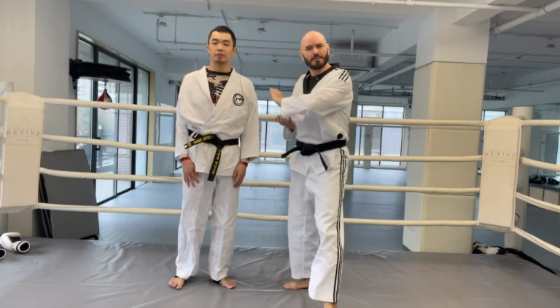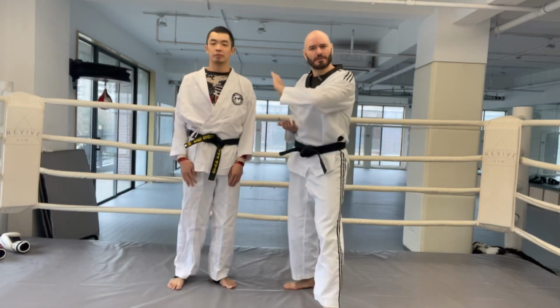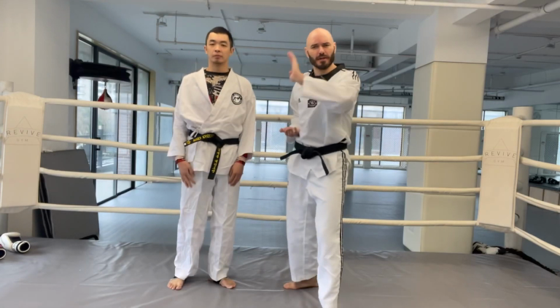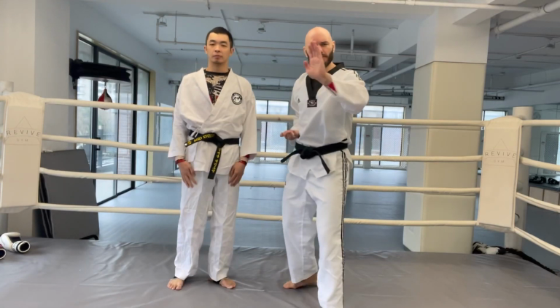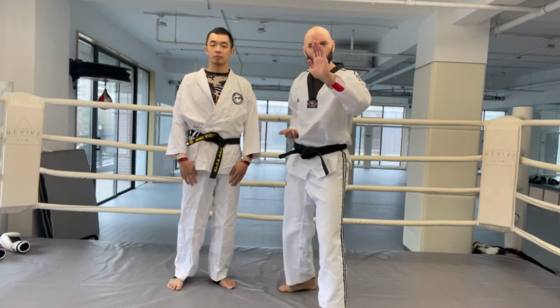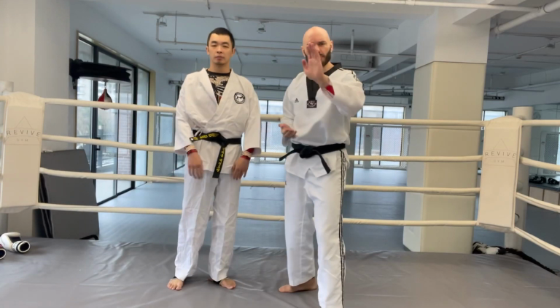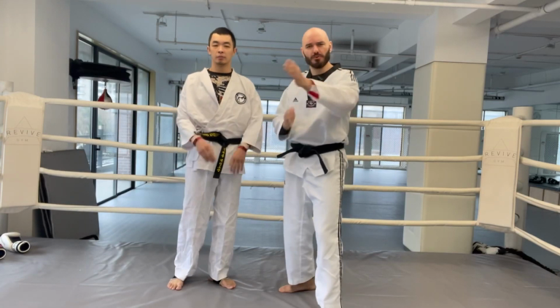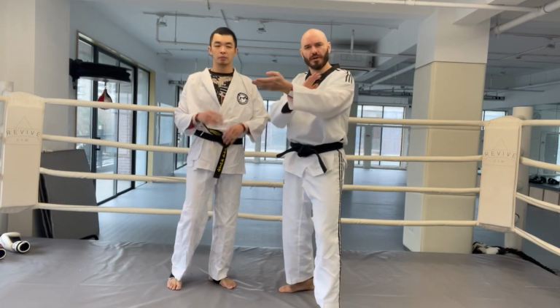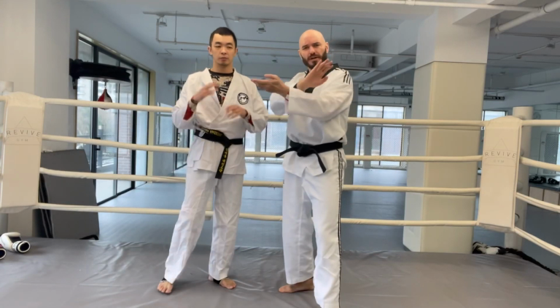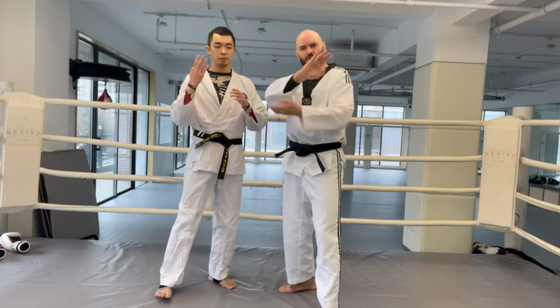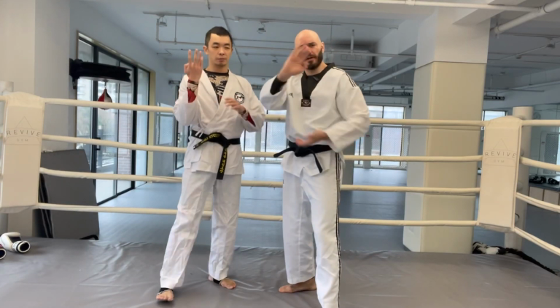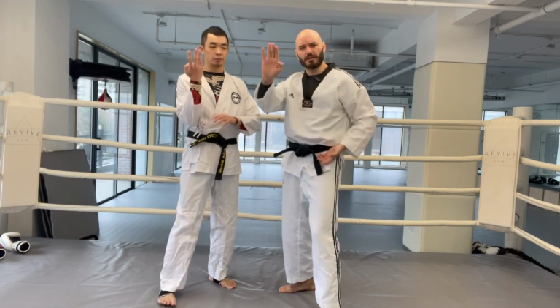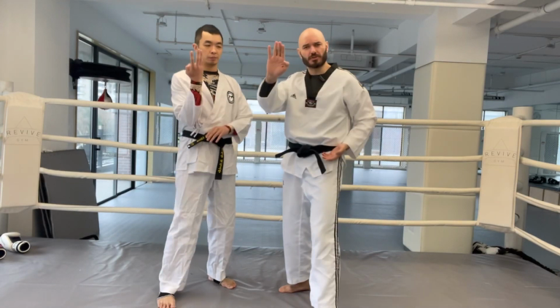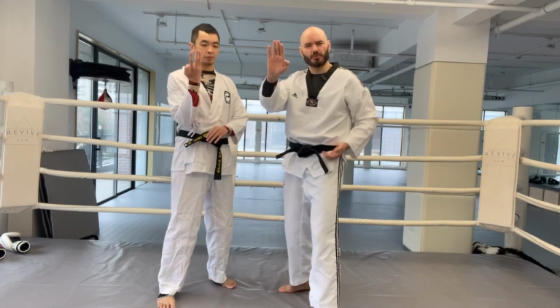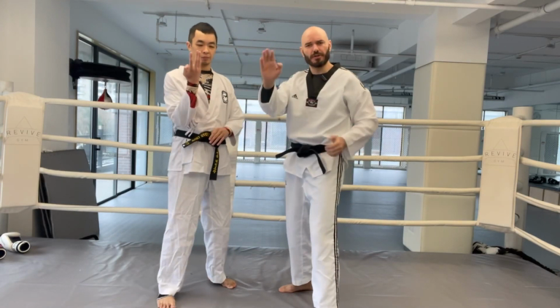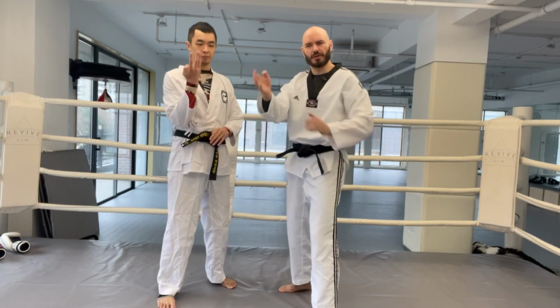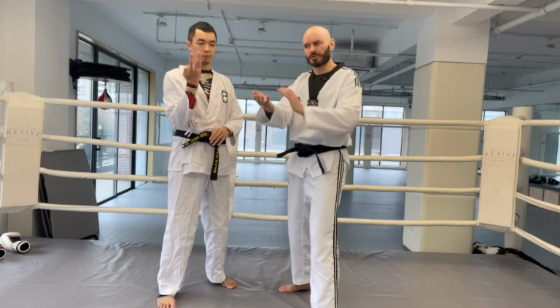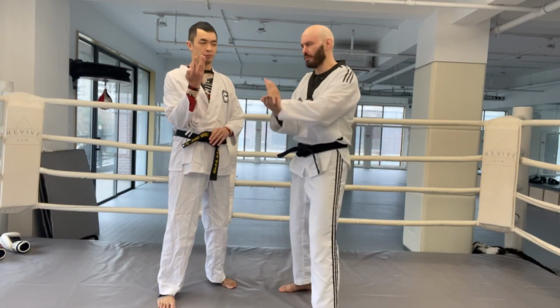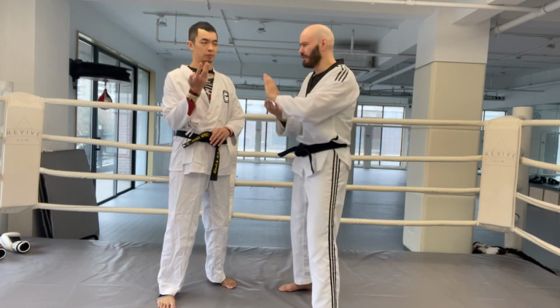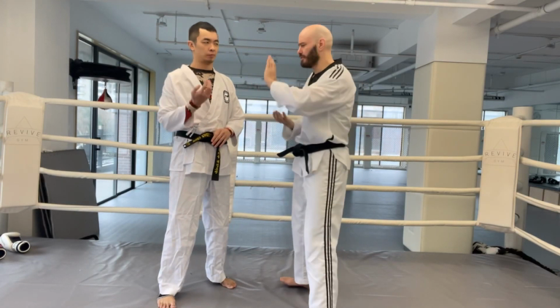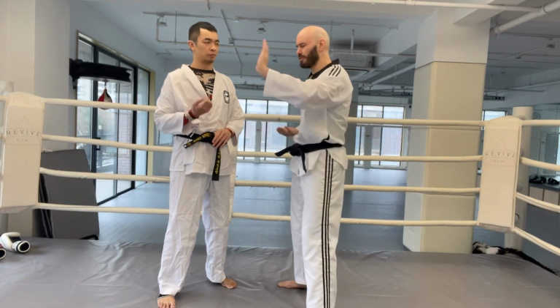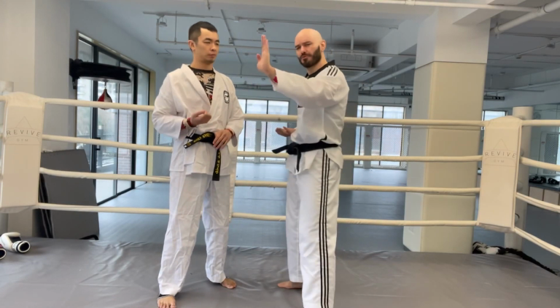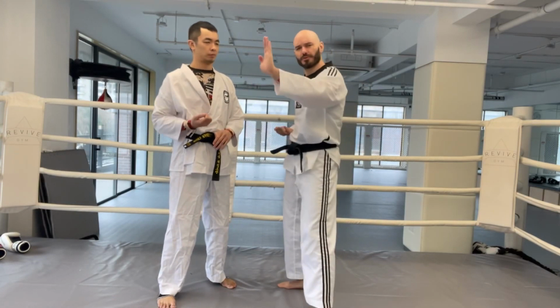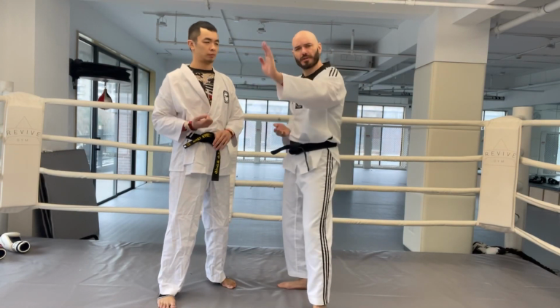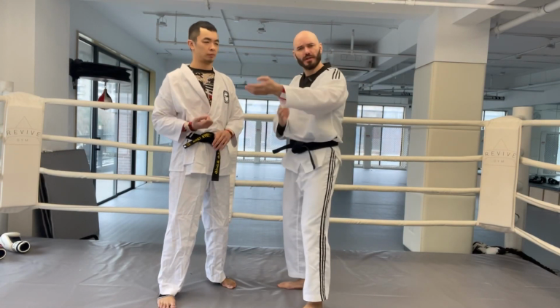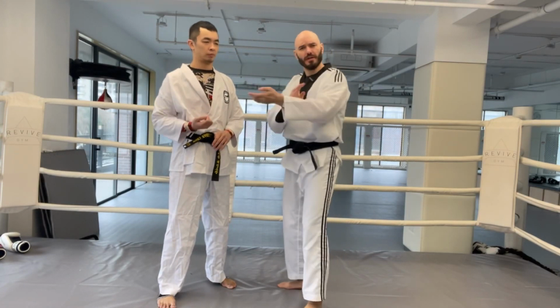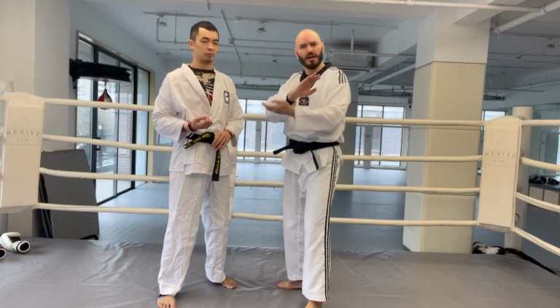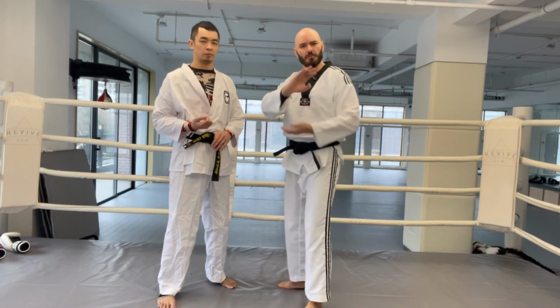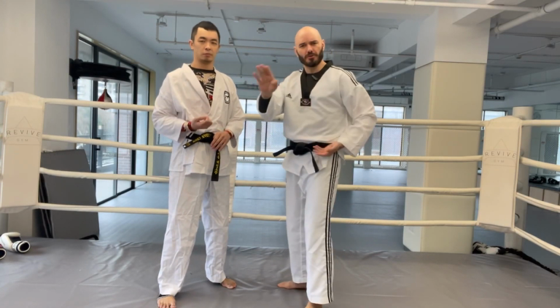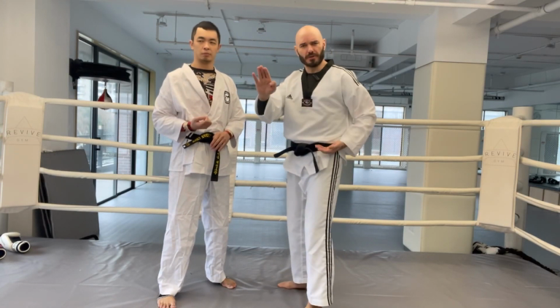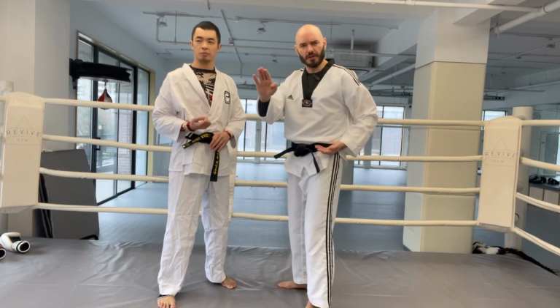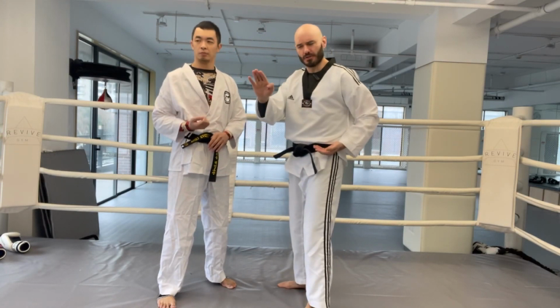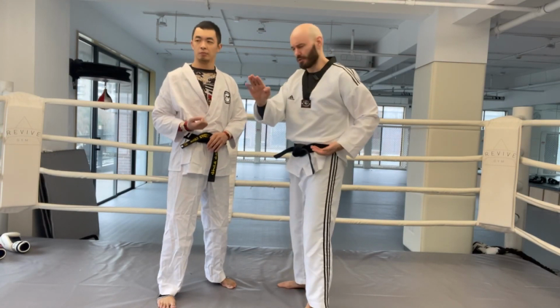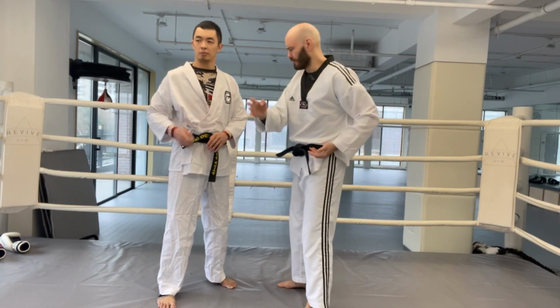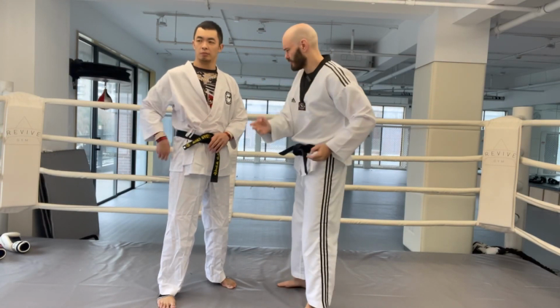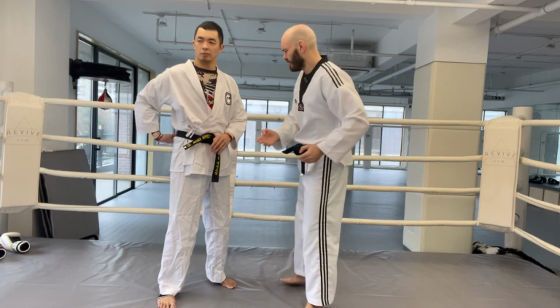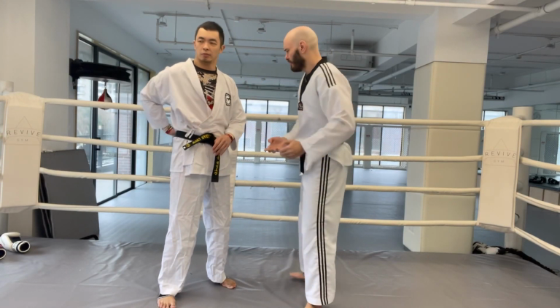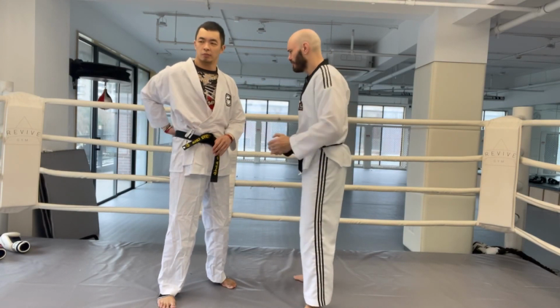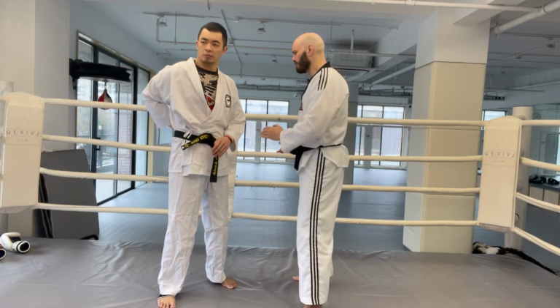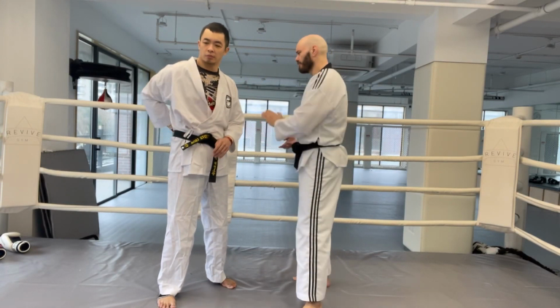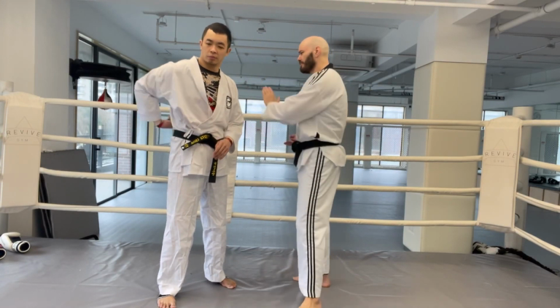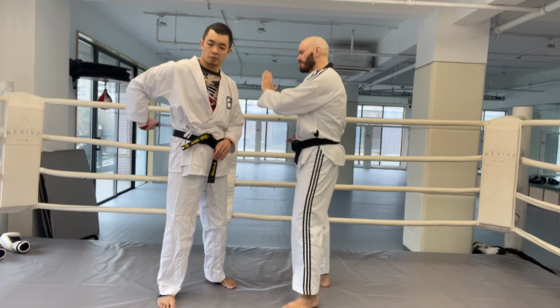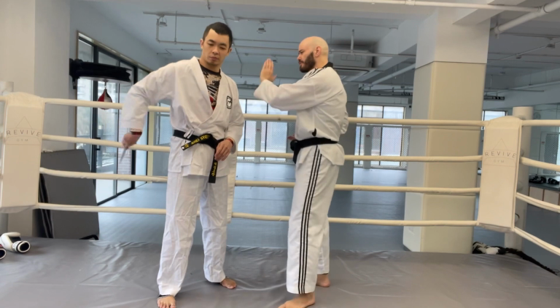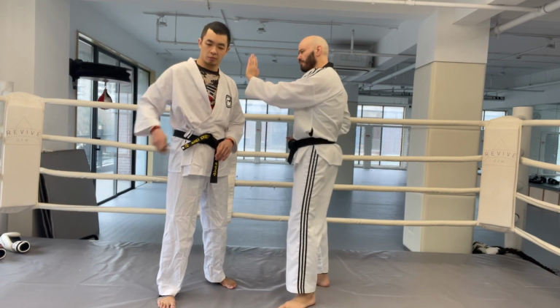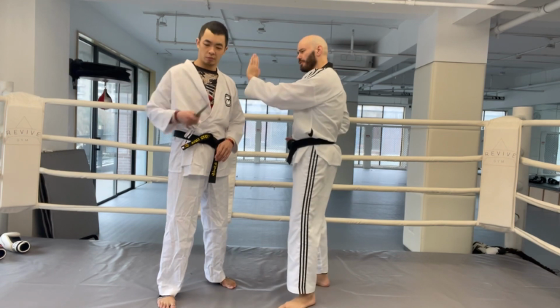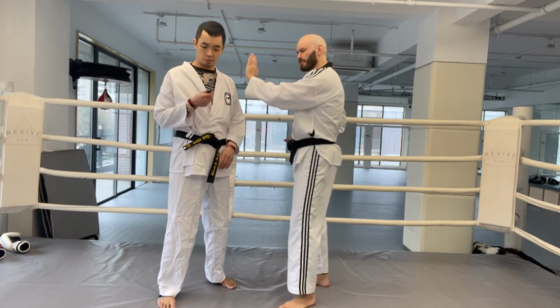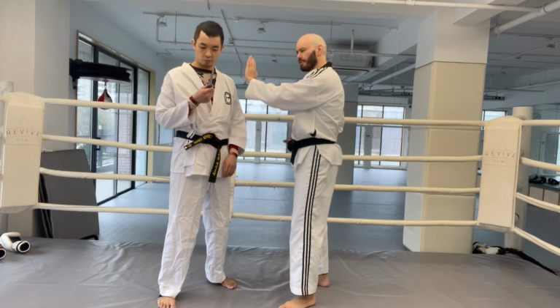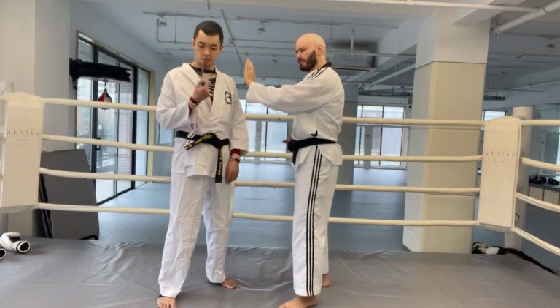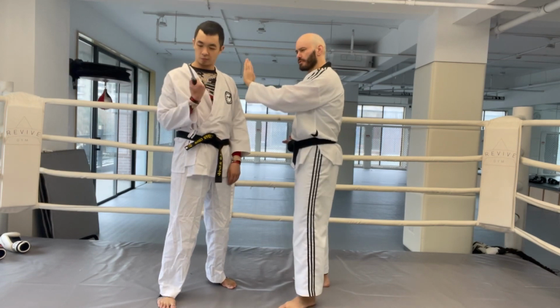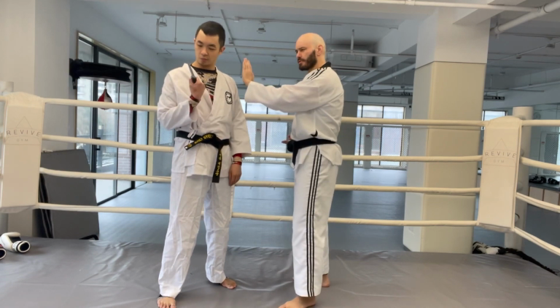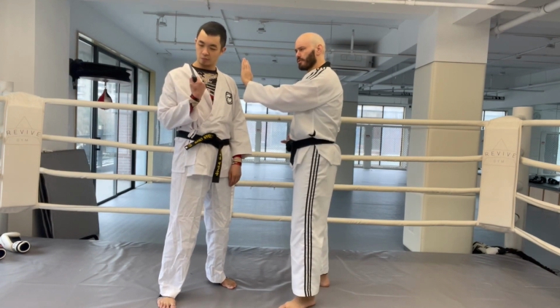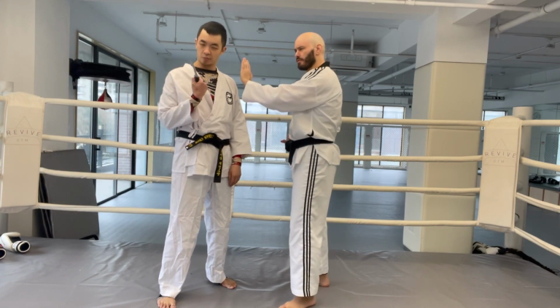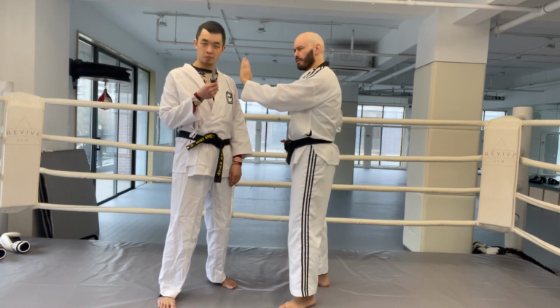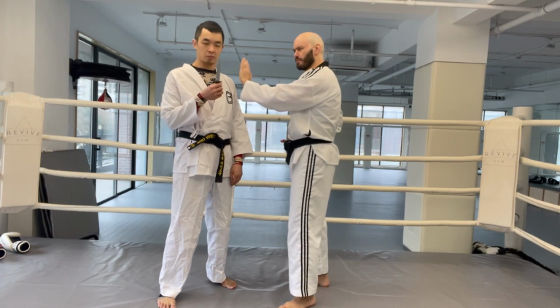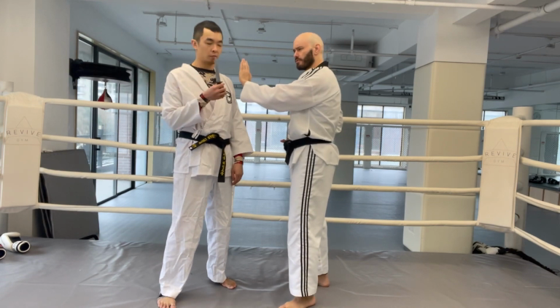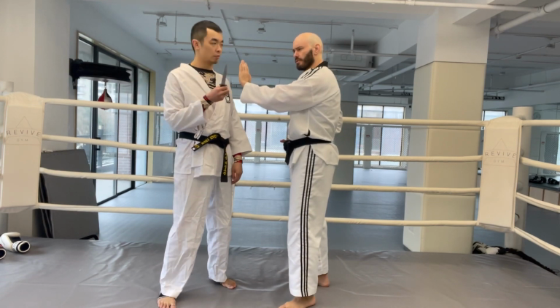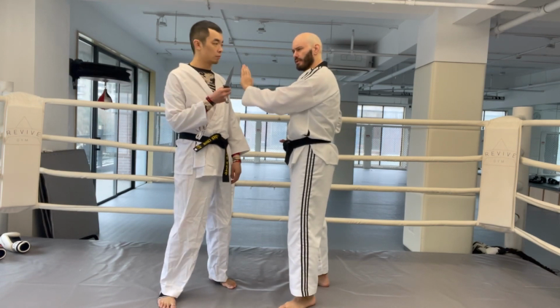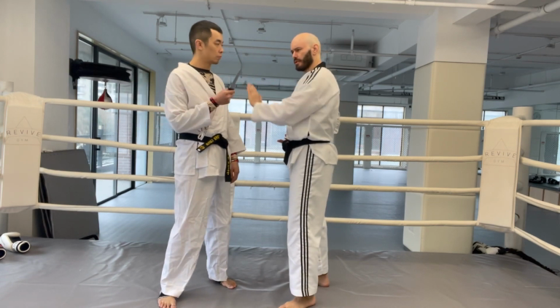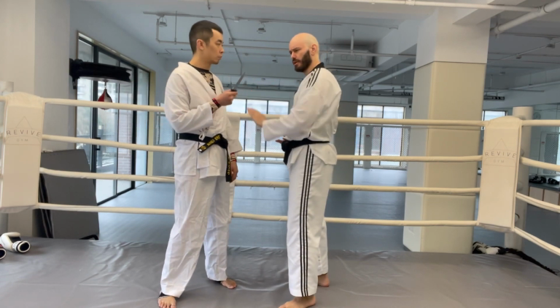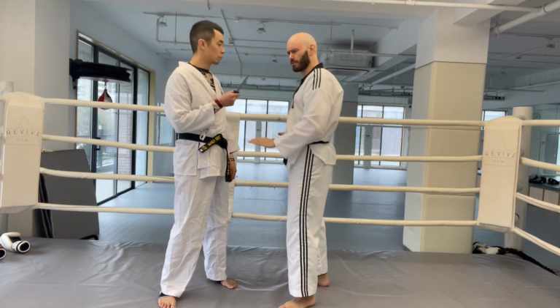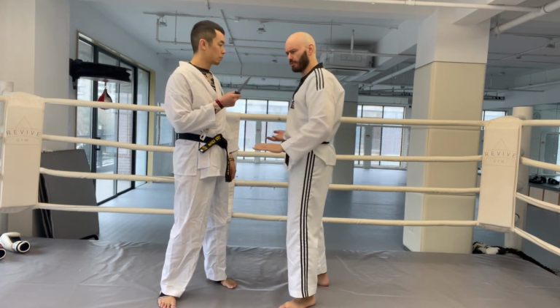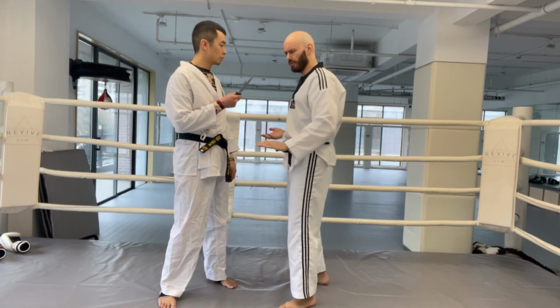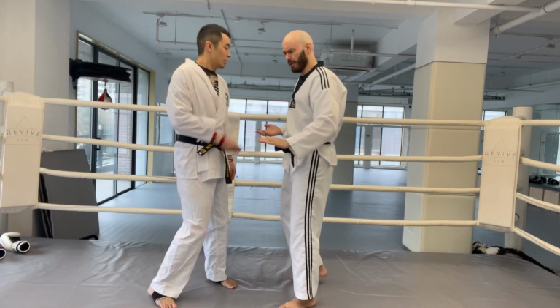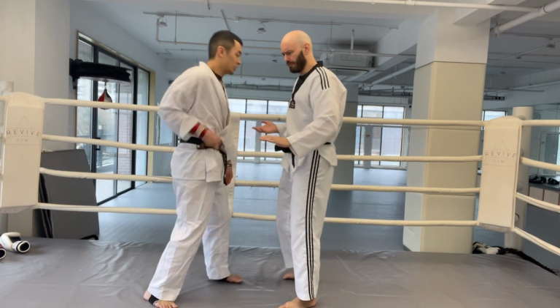The Taekwondo knife hand strike has many different applications, not the least of which is — hold on Jordan, that's an actual knife.